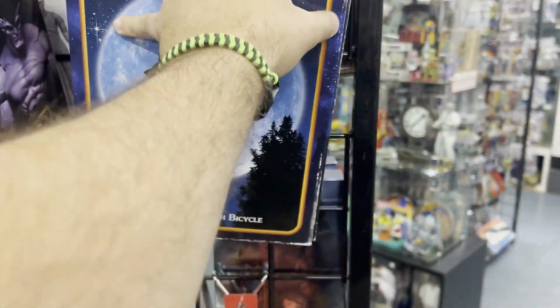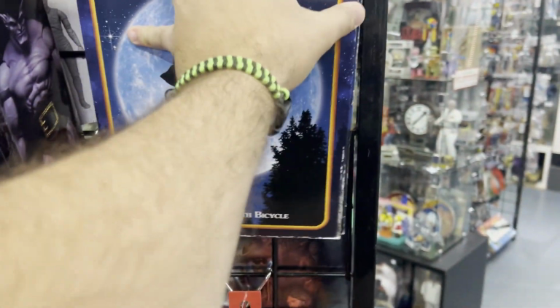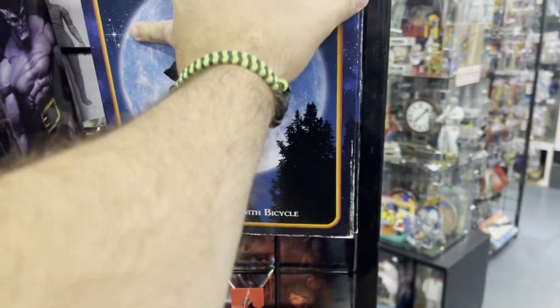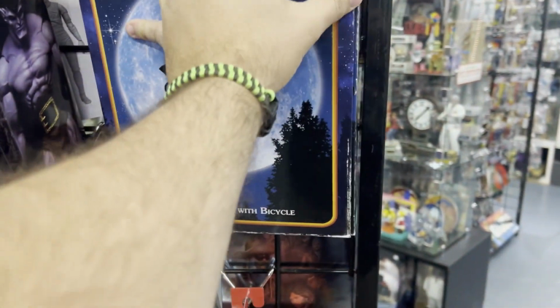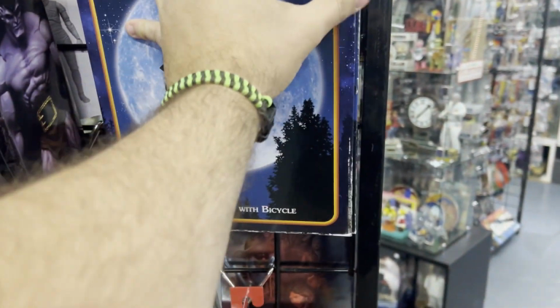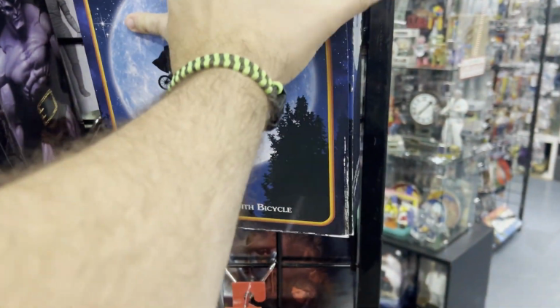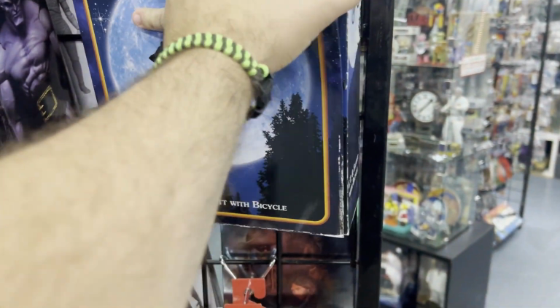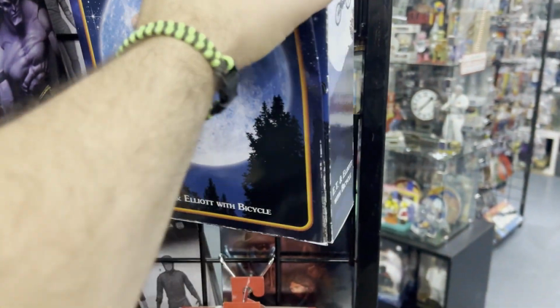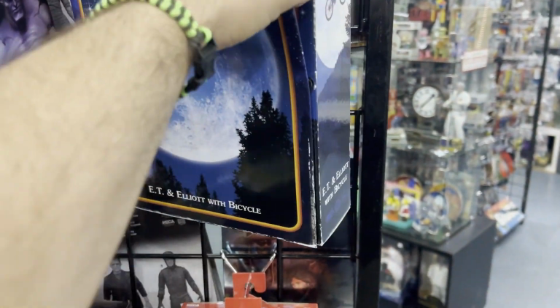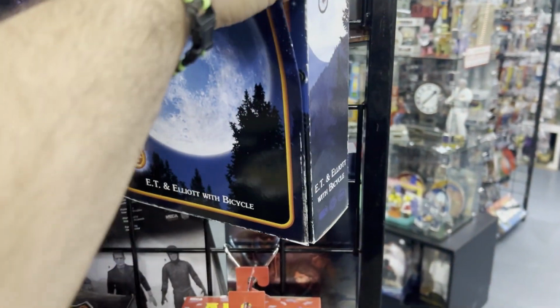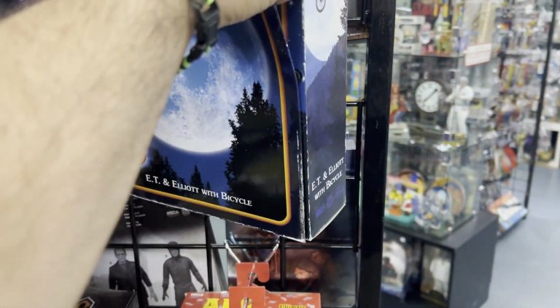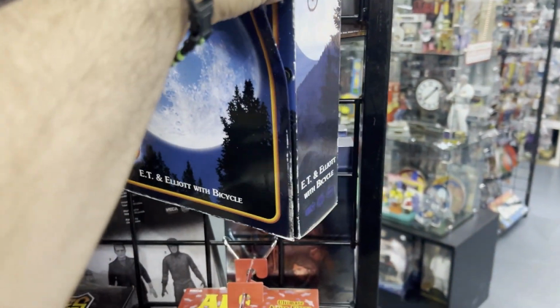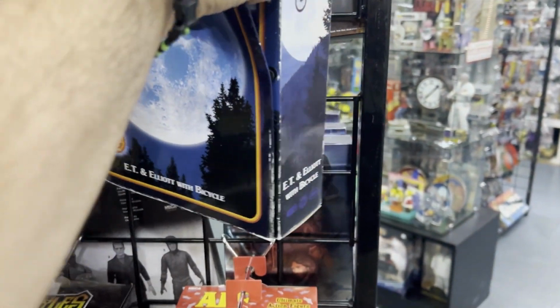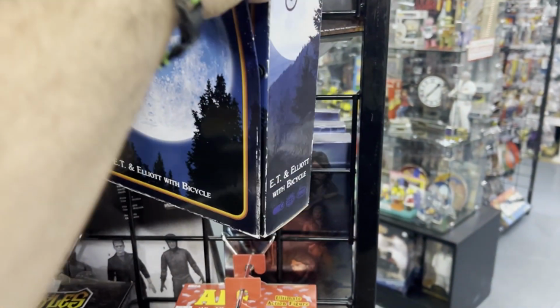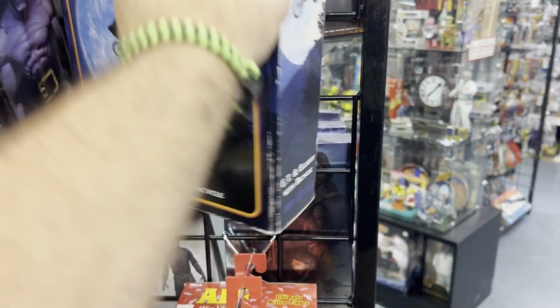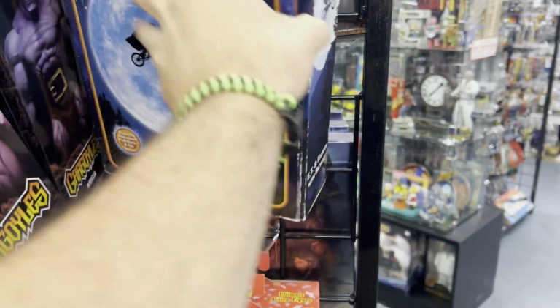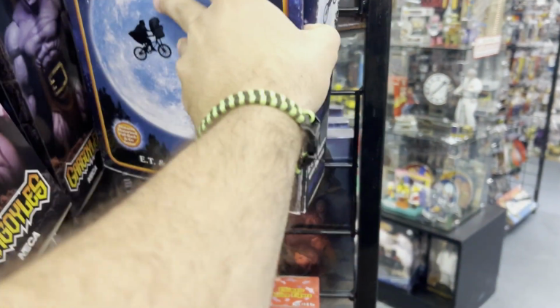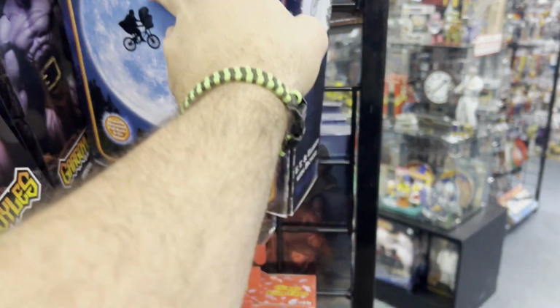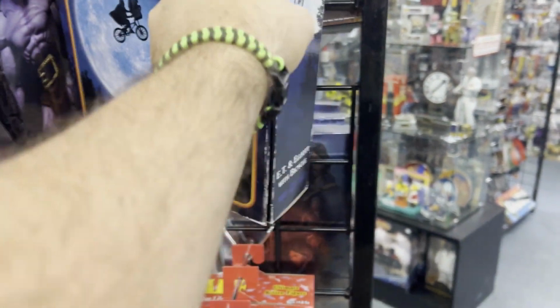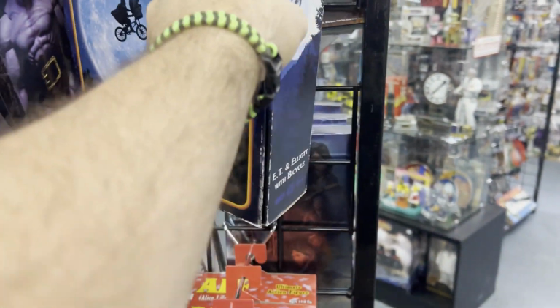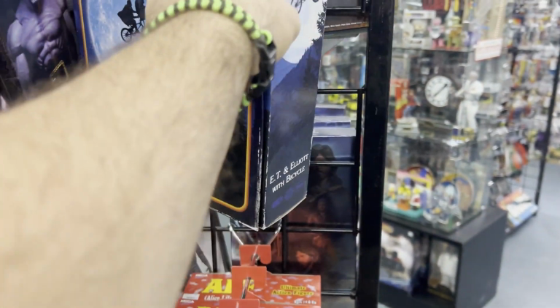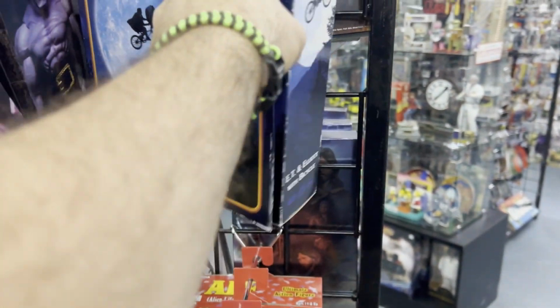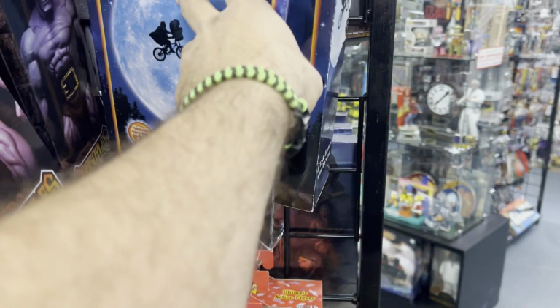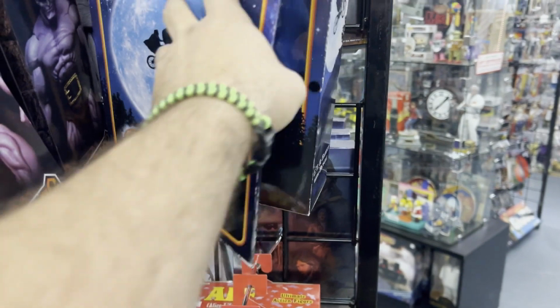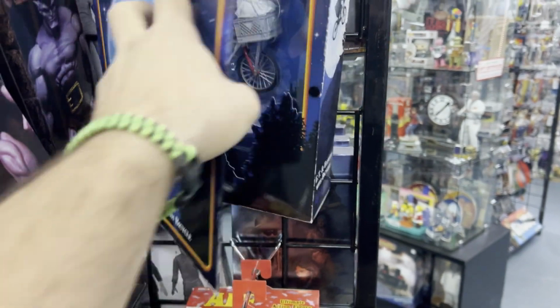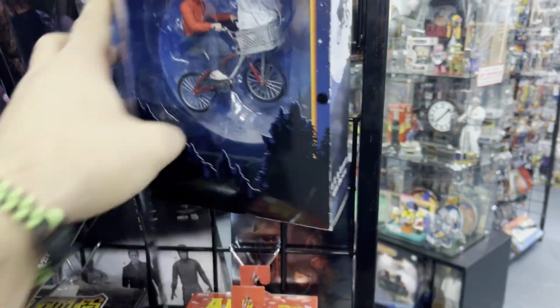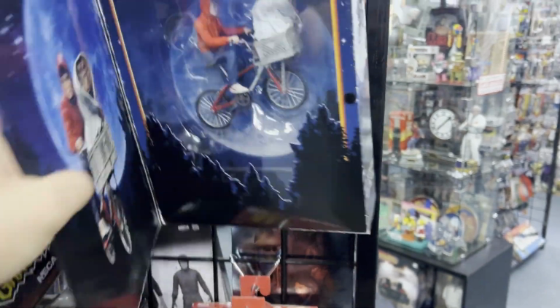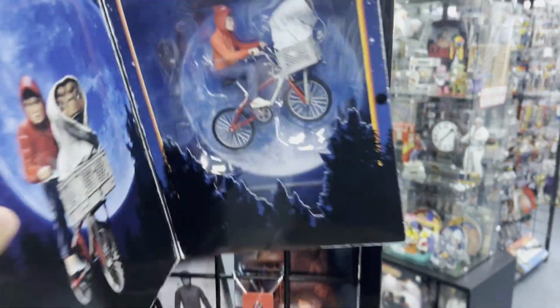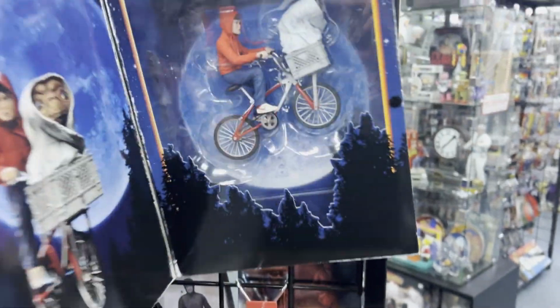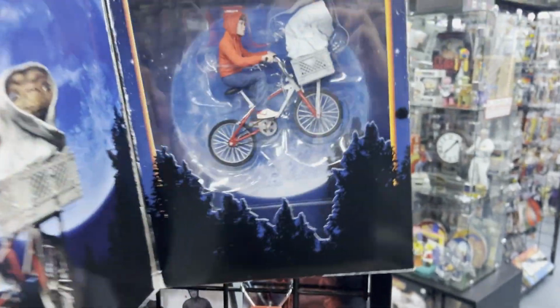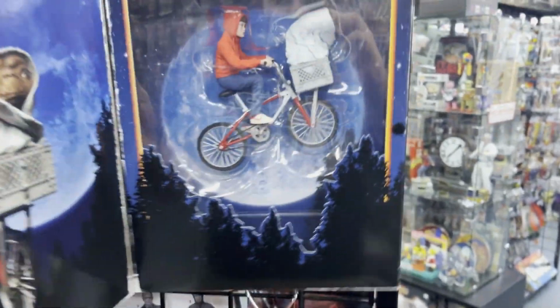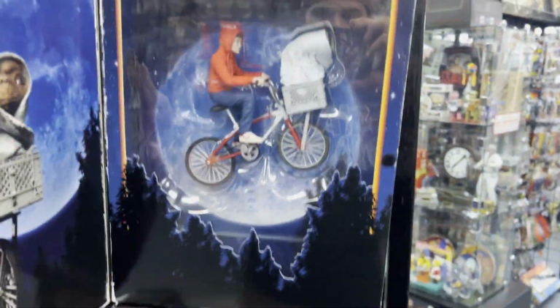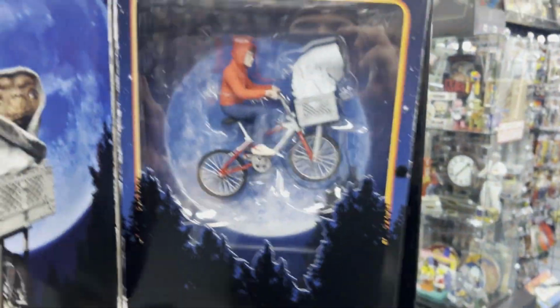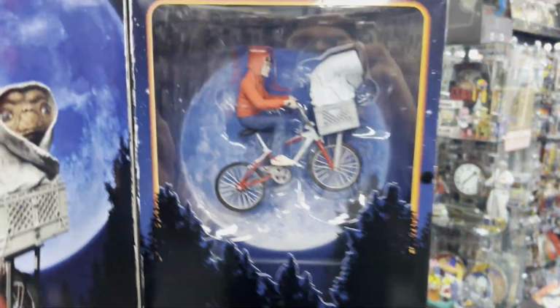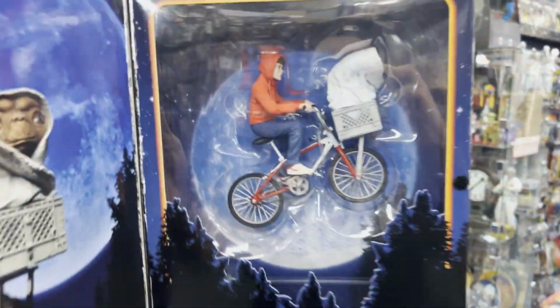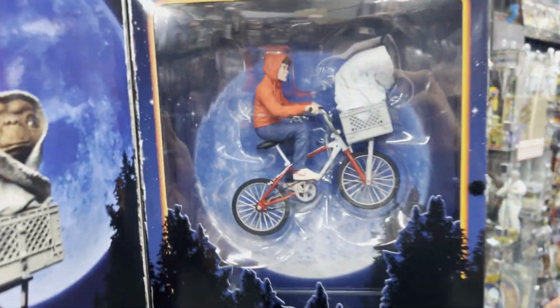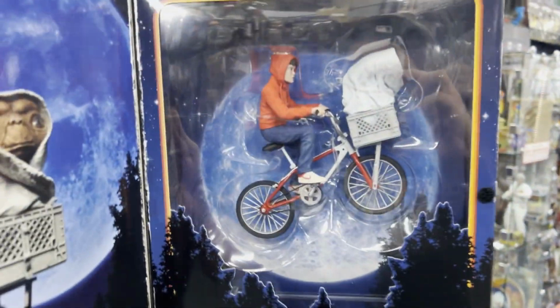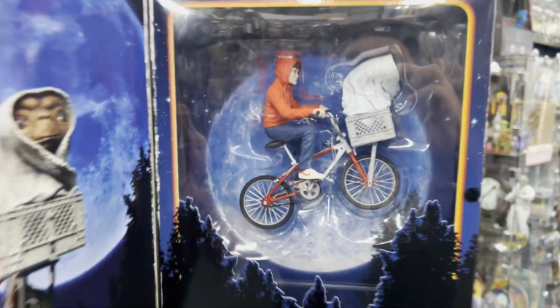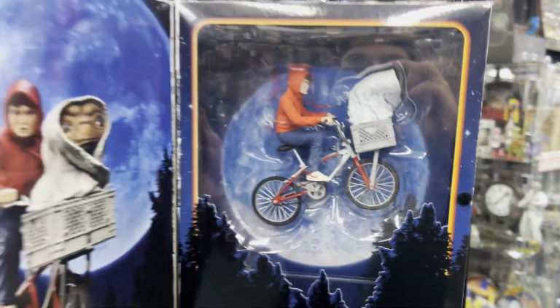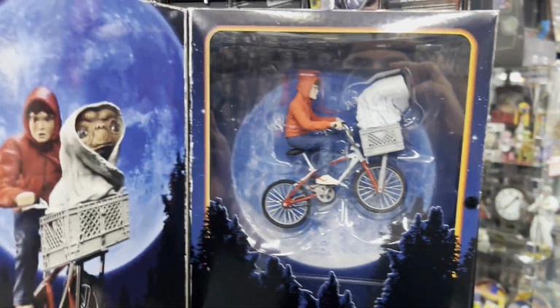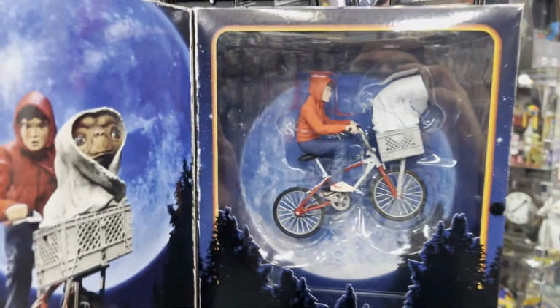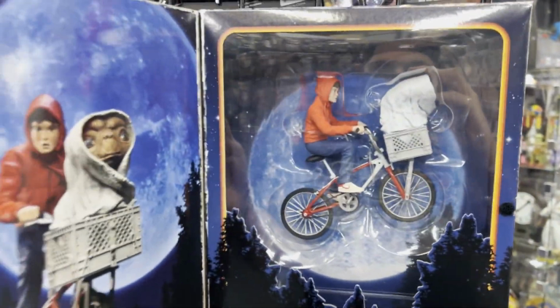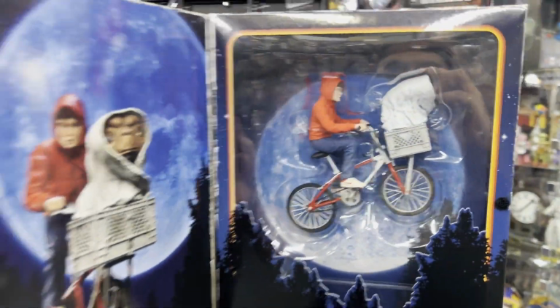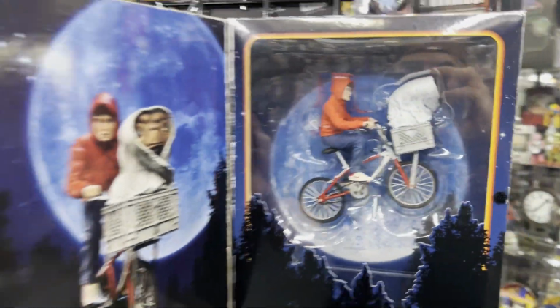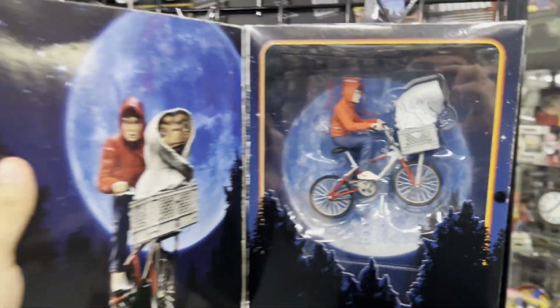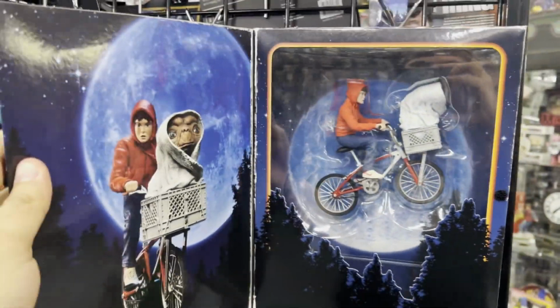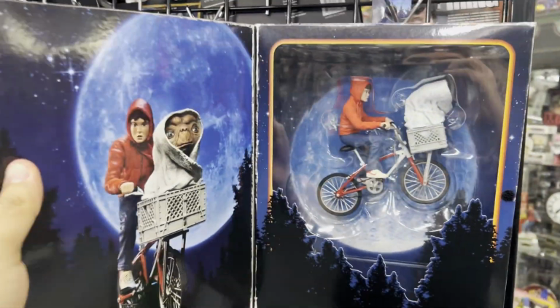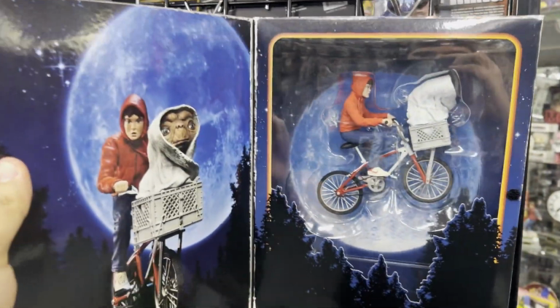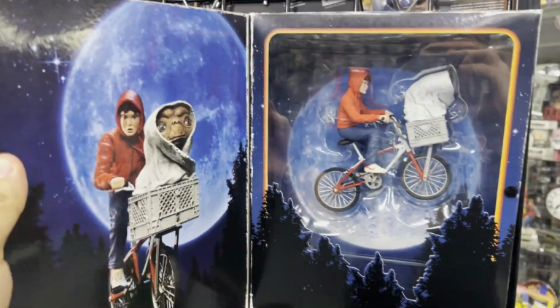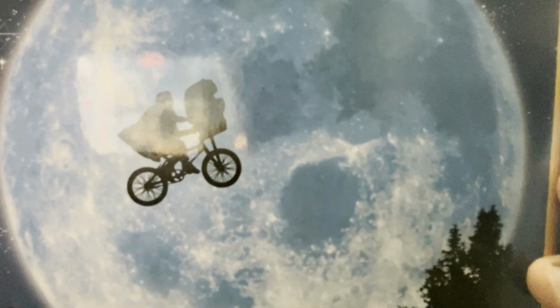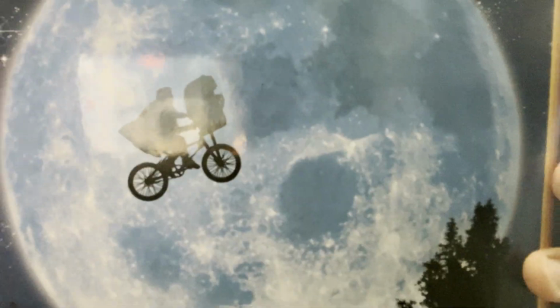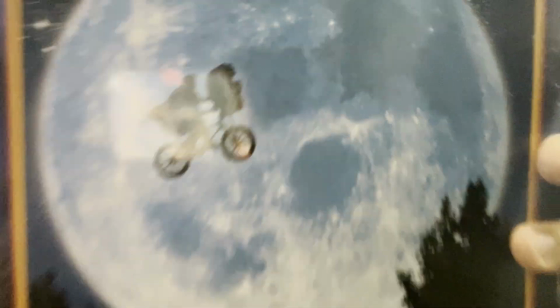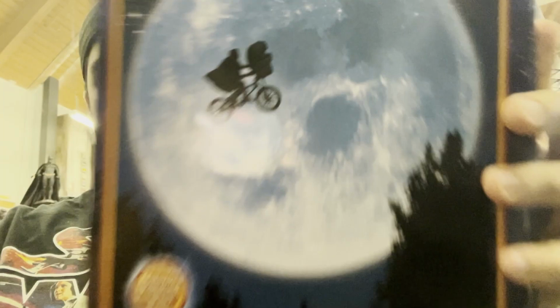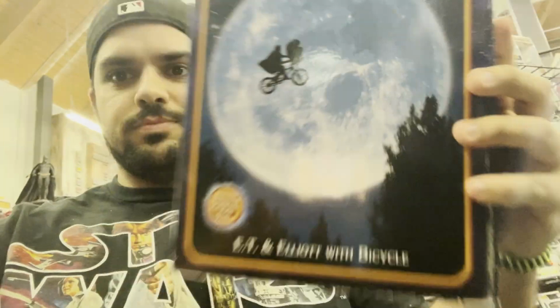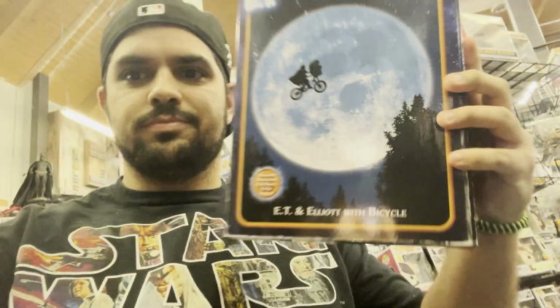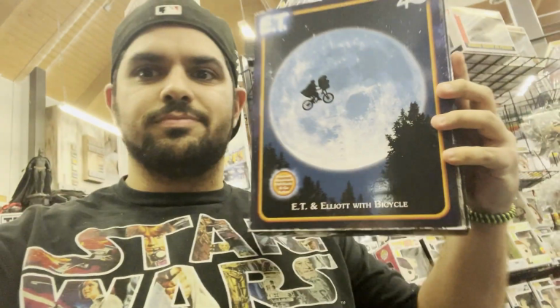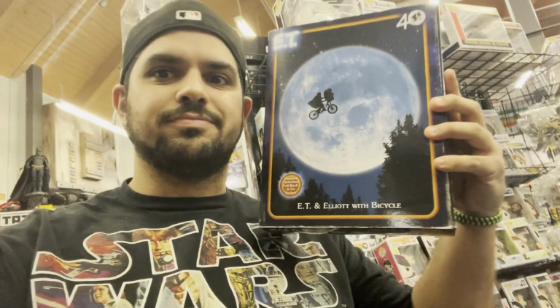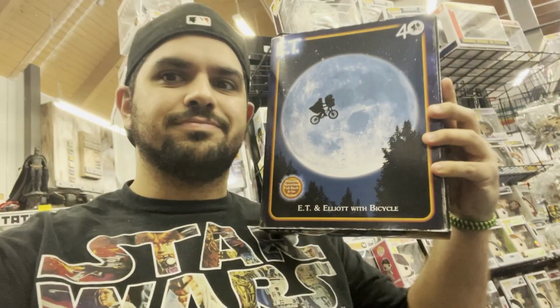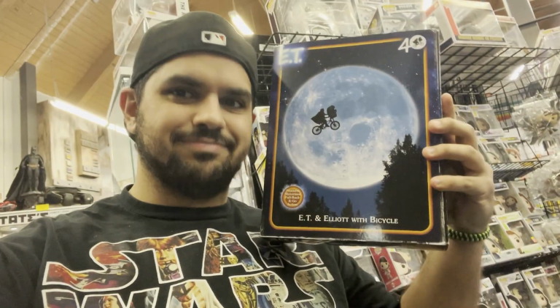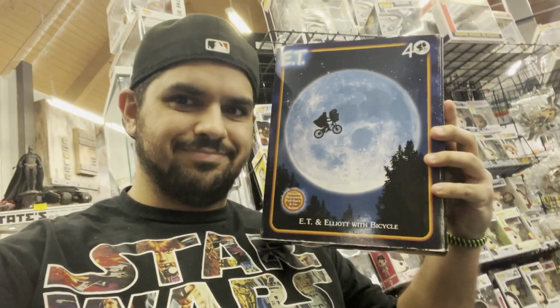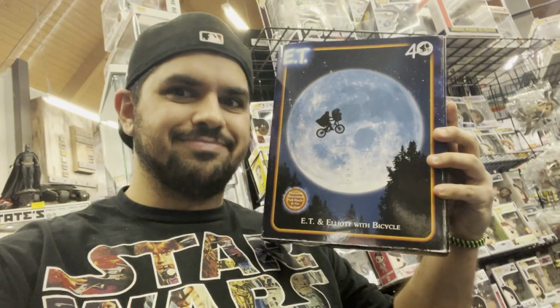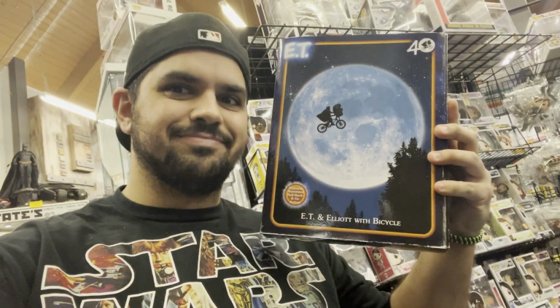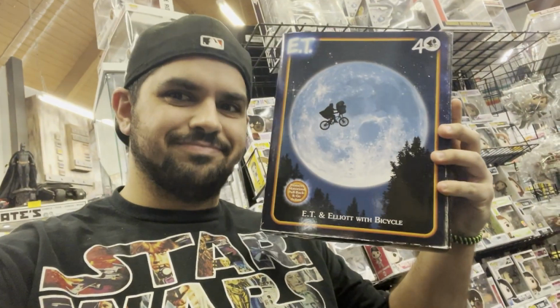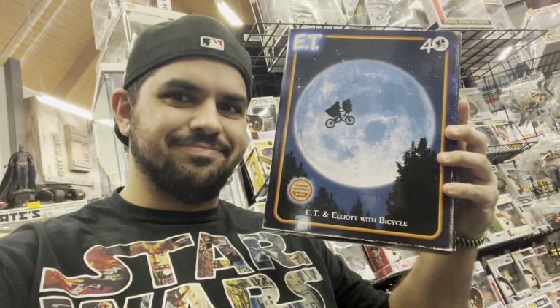I tried opening up the flap to look at the figure, and as I got it open, the figure looked freaking awesome. I ended up getting it. Like and subscribe for more.